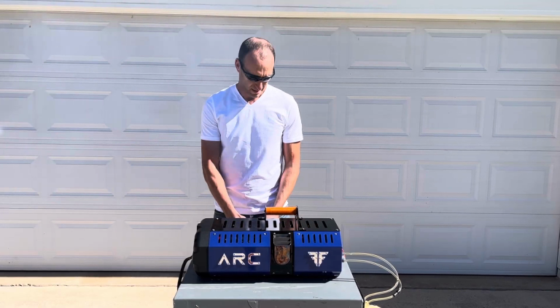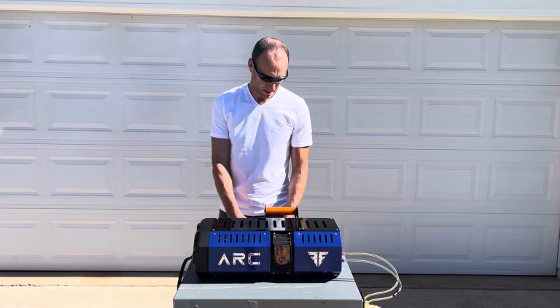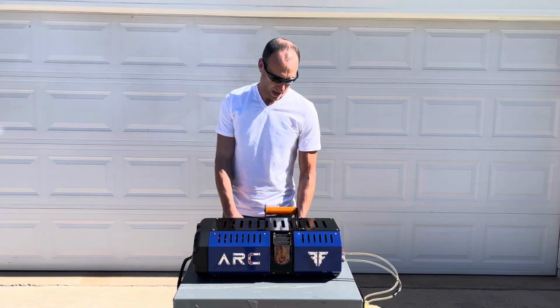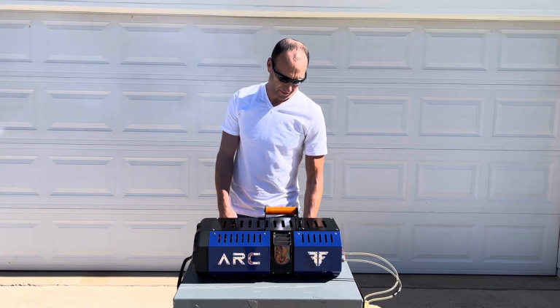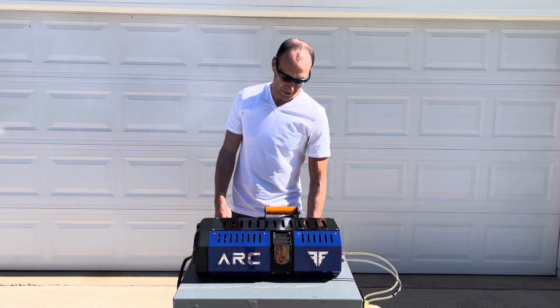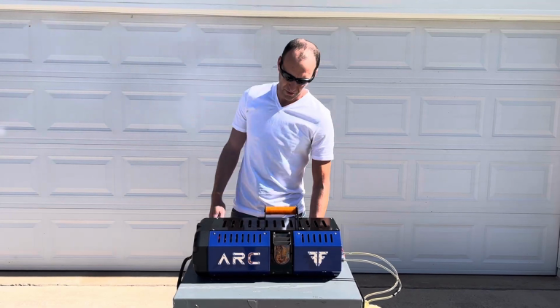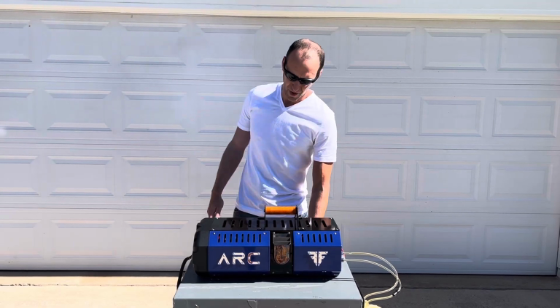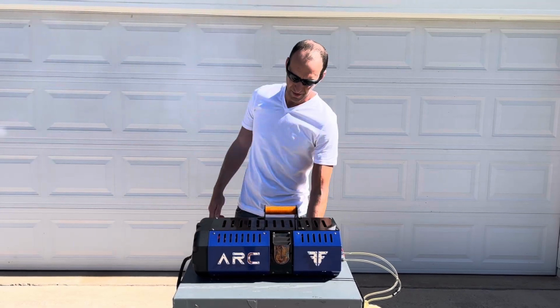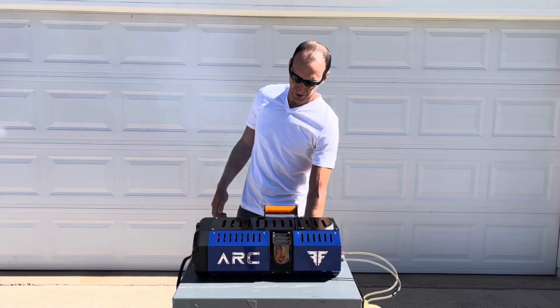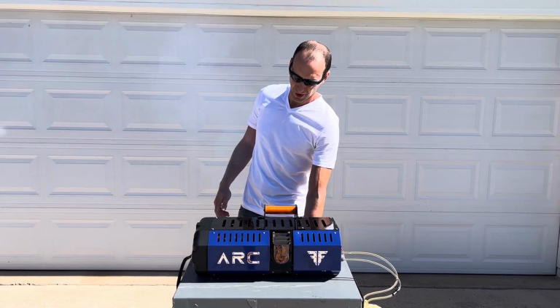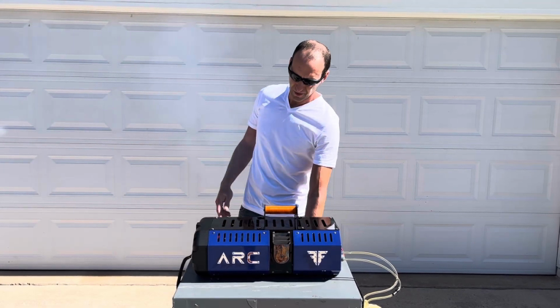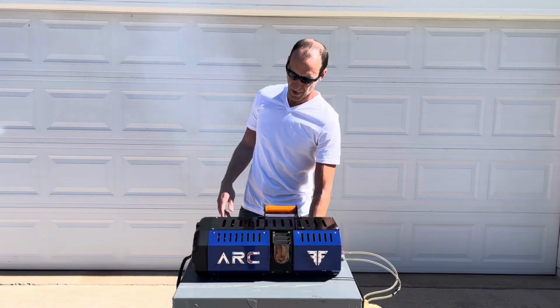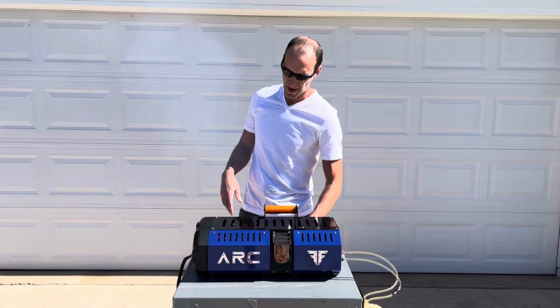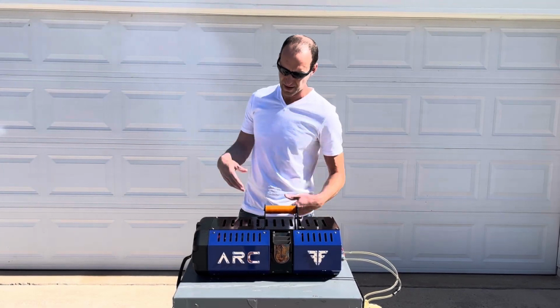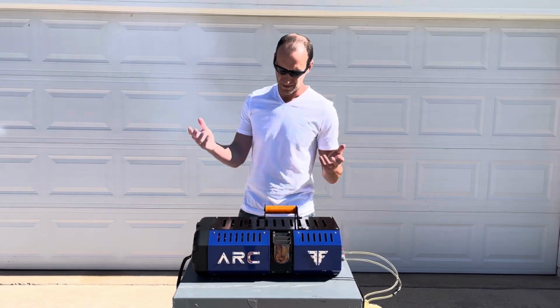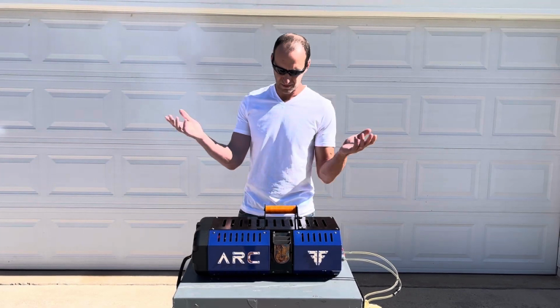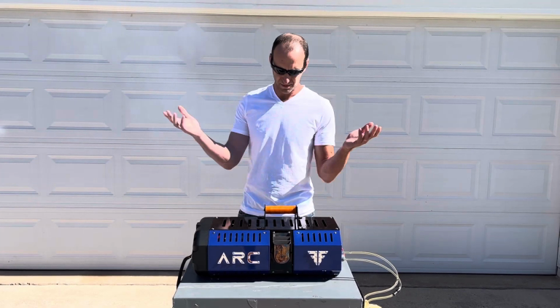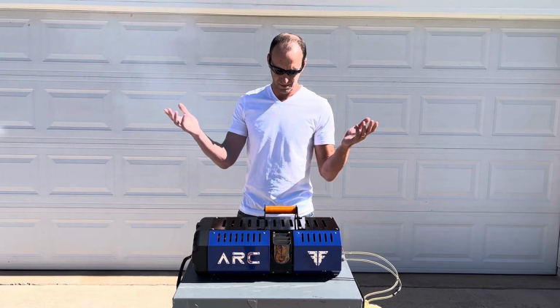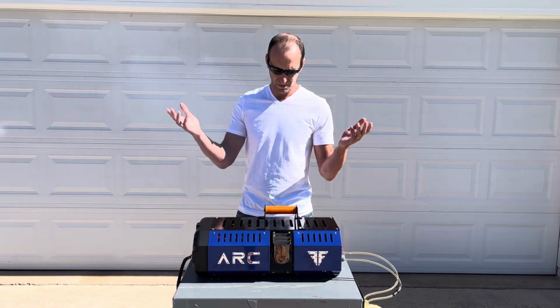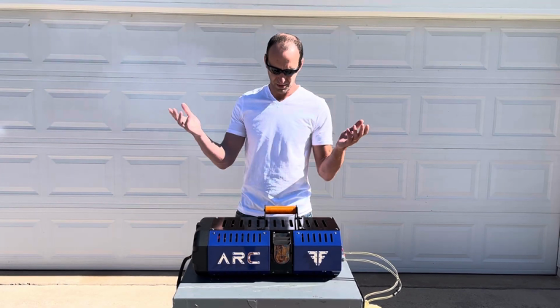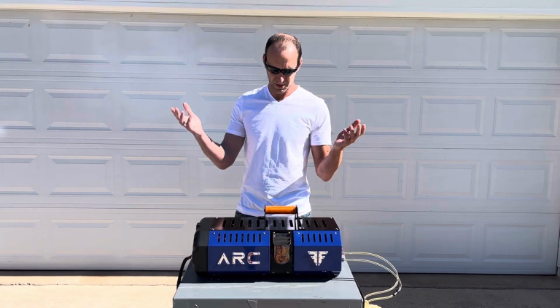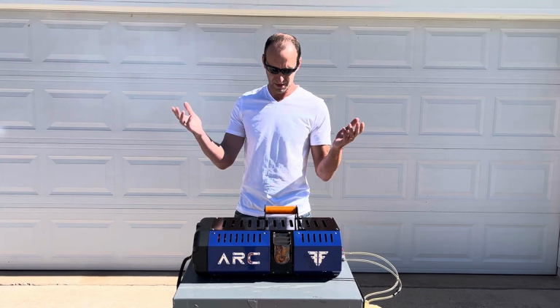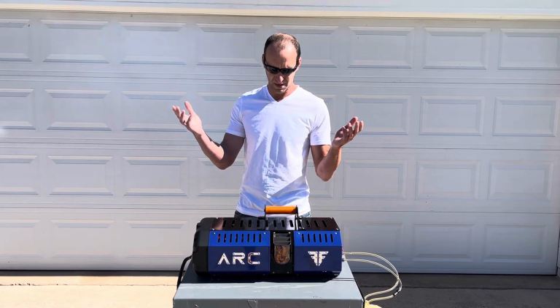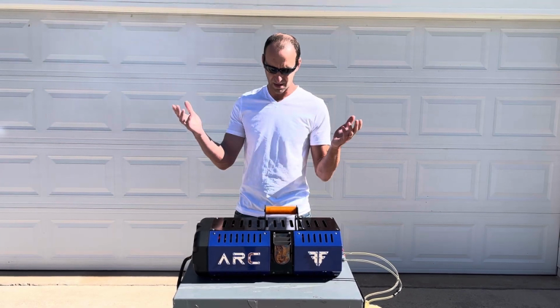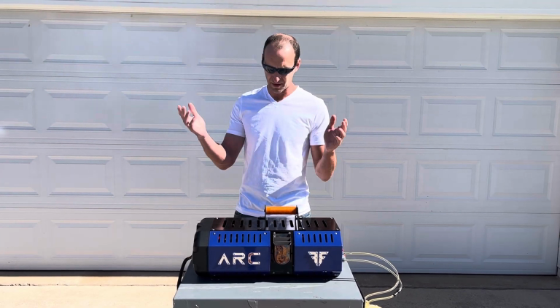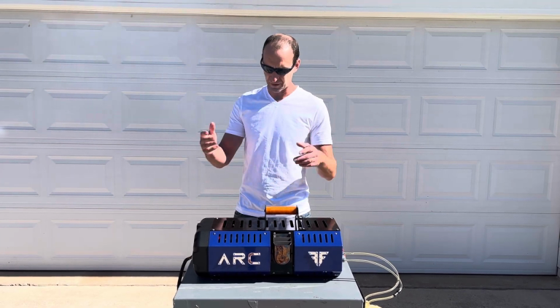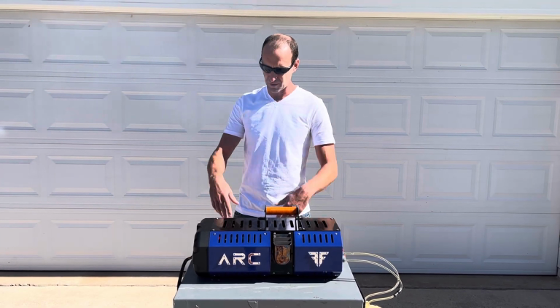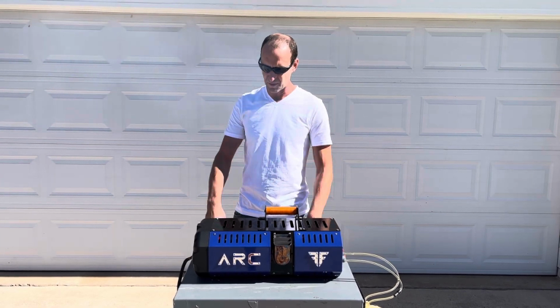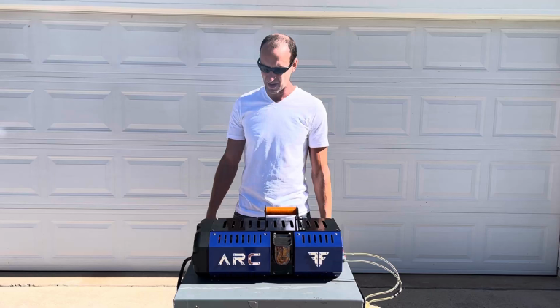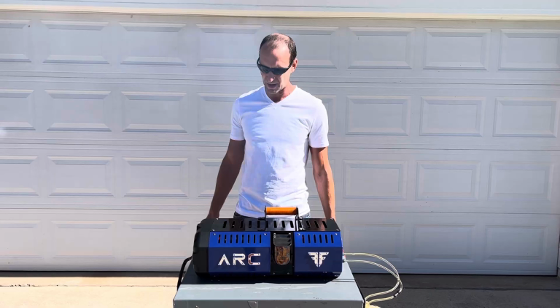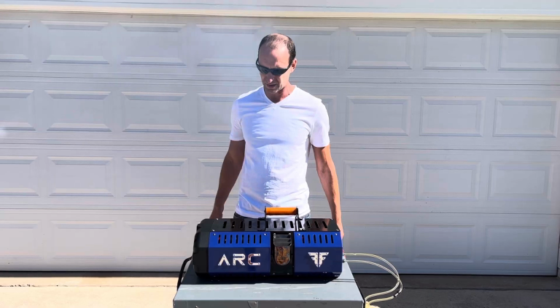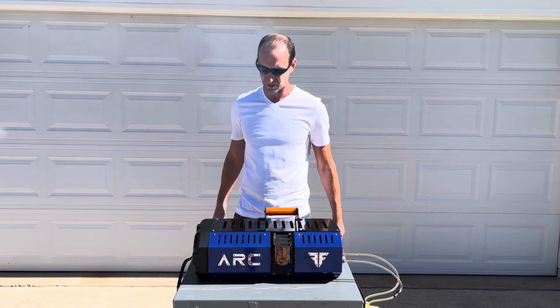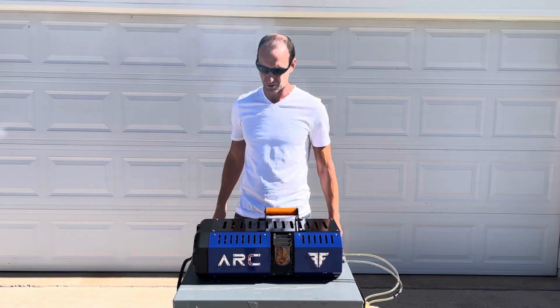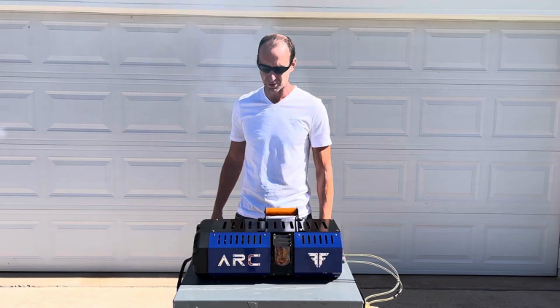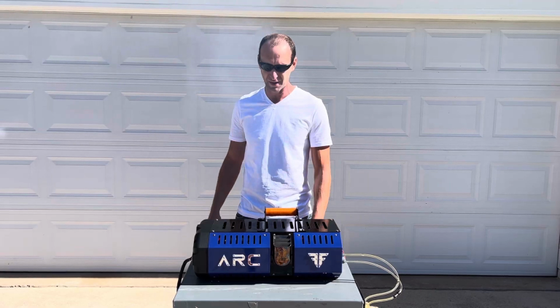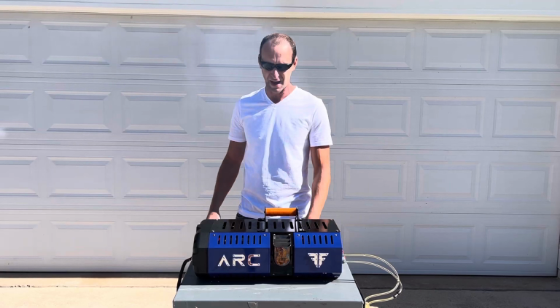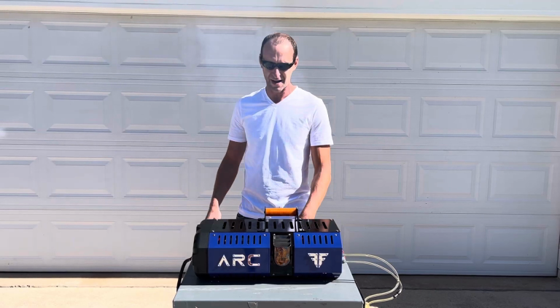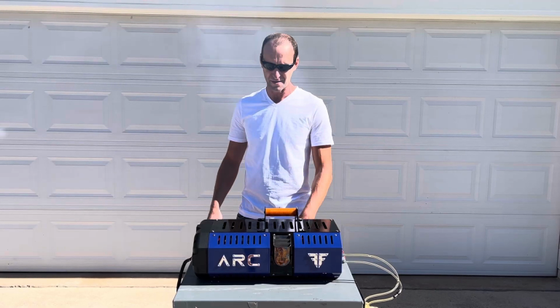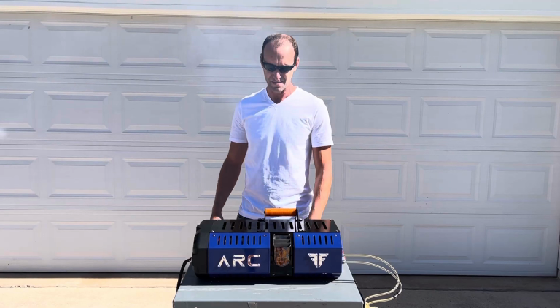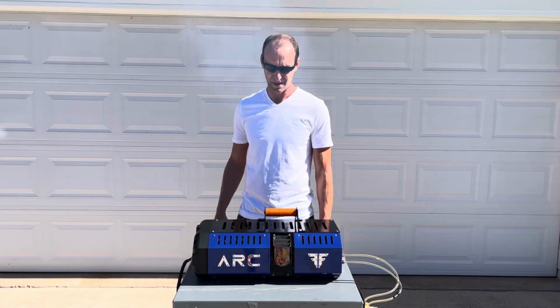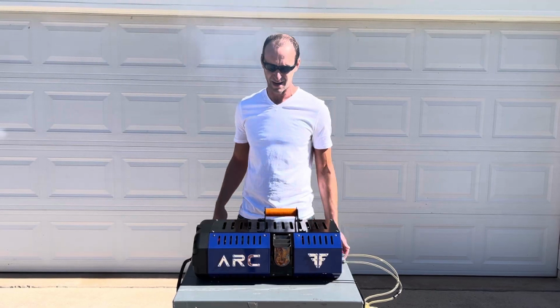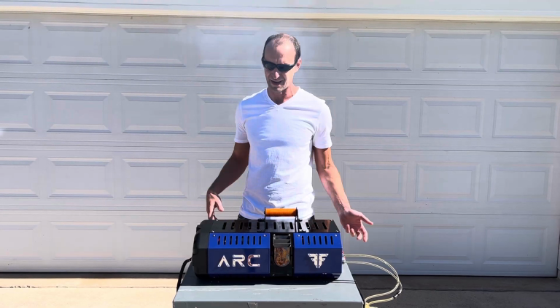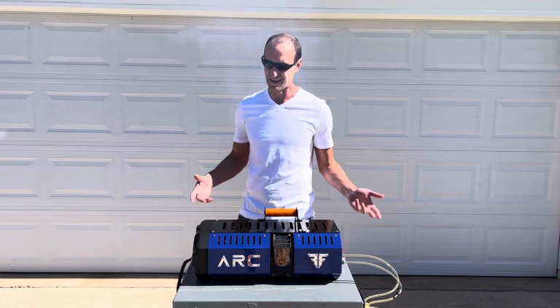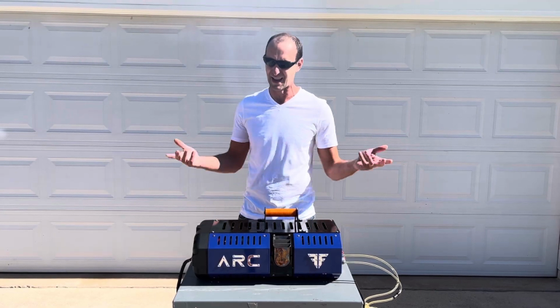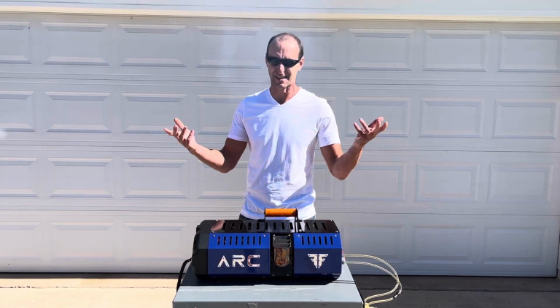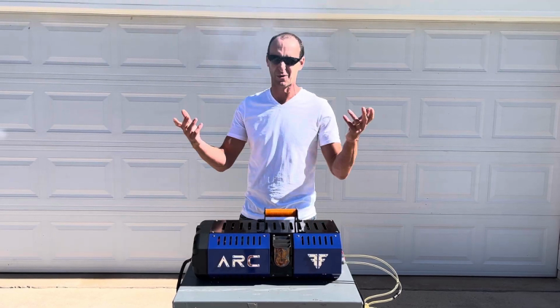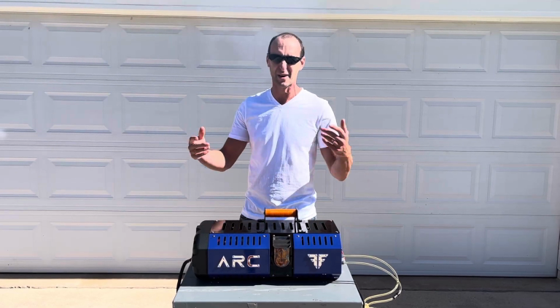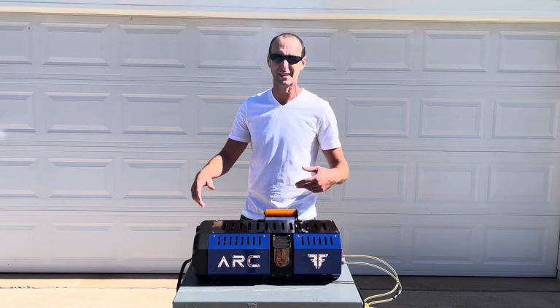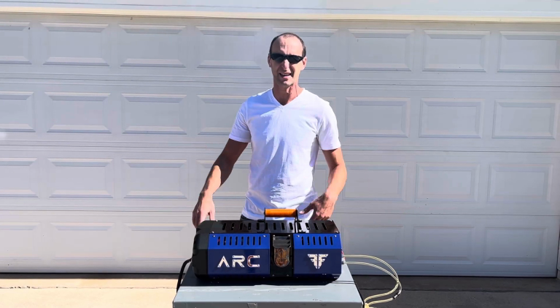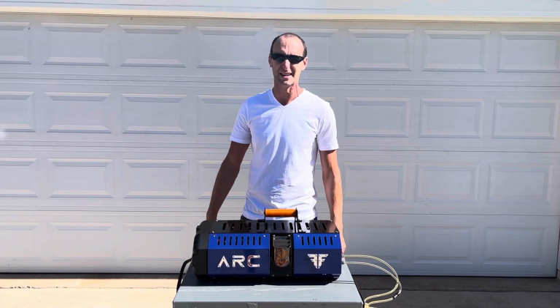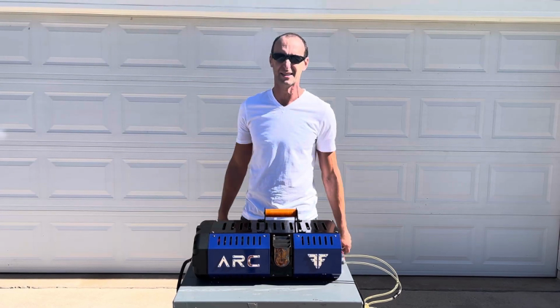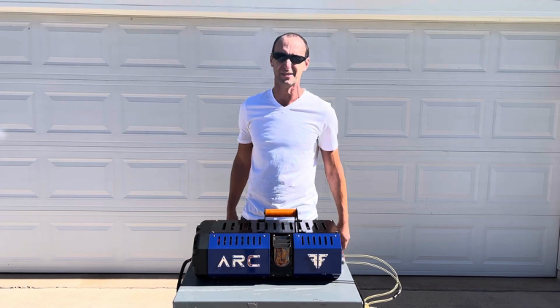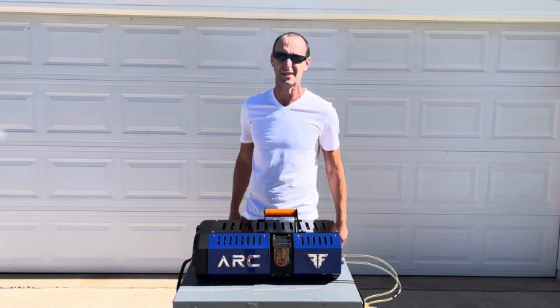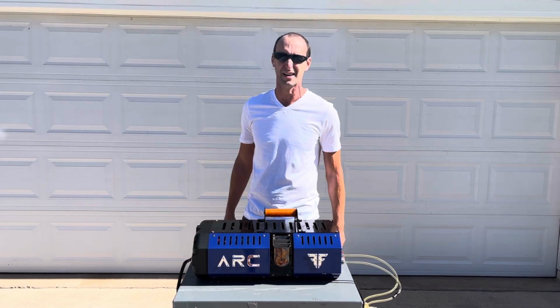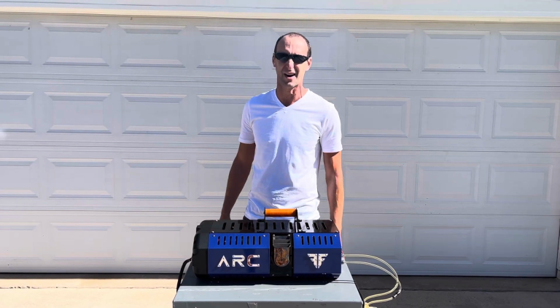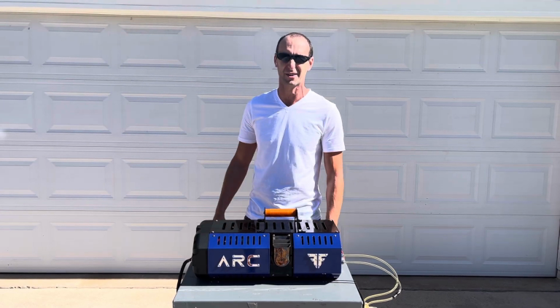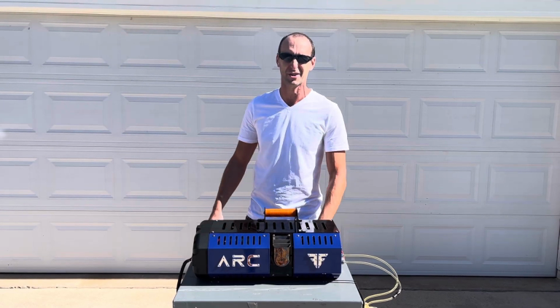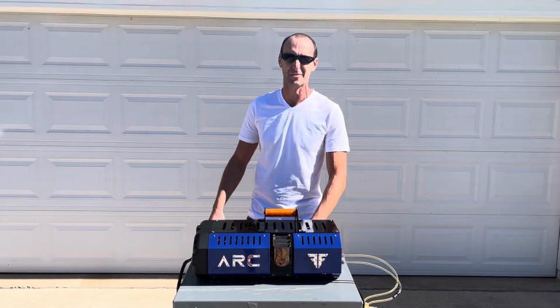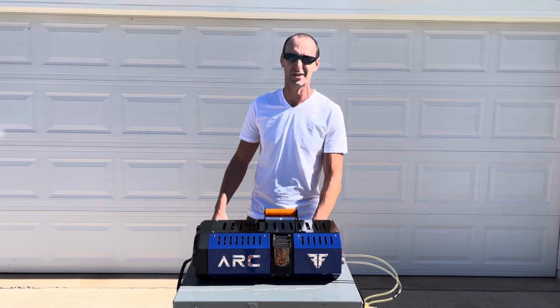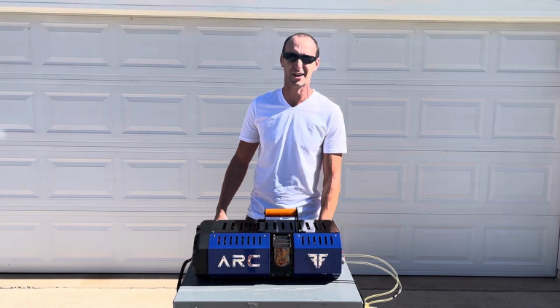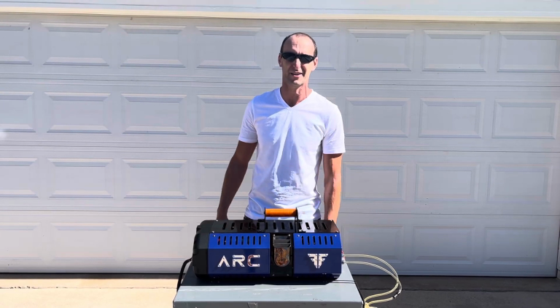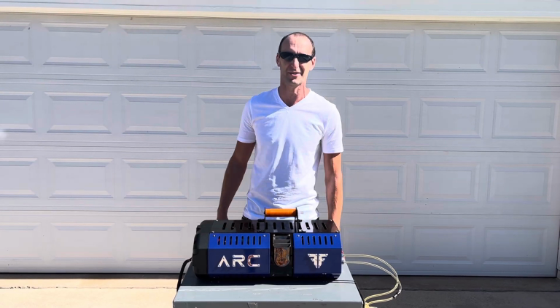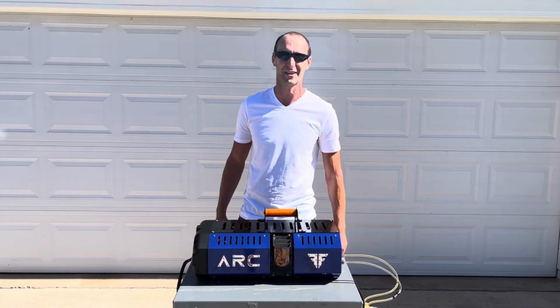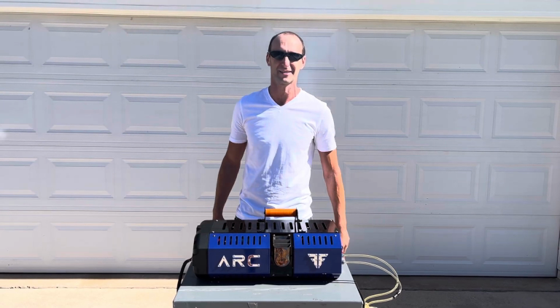After you run the turbine, just give it a few minutes to cool down, and that's a quick test of the ARC turbine generator.